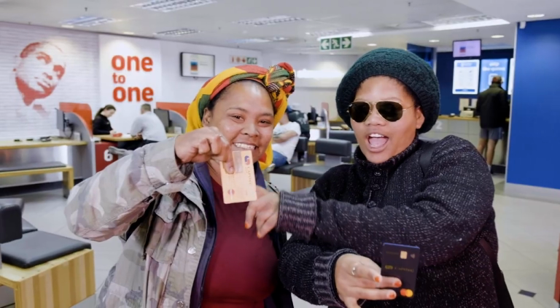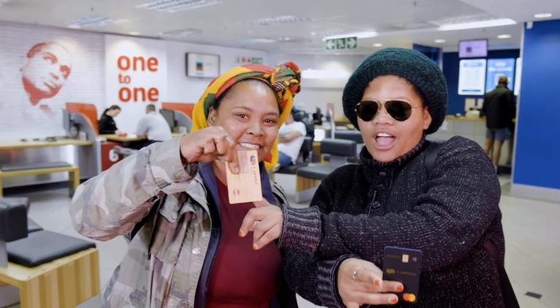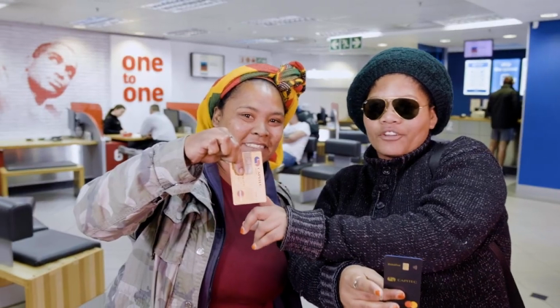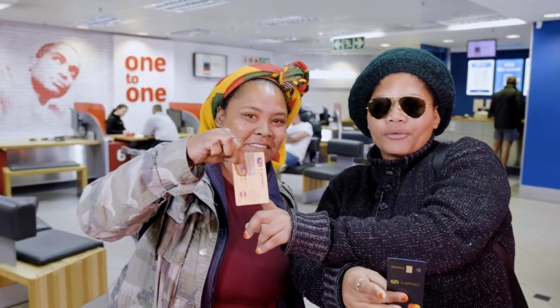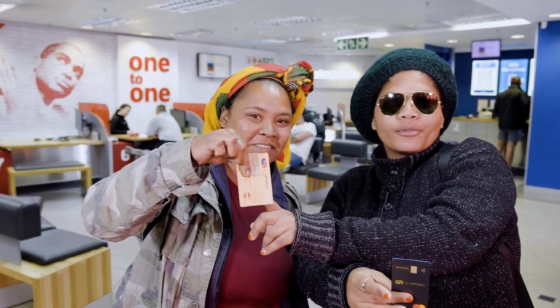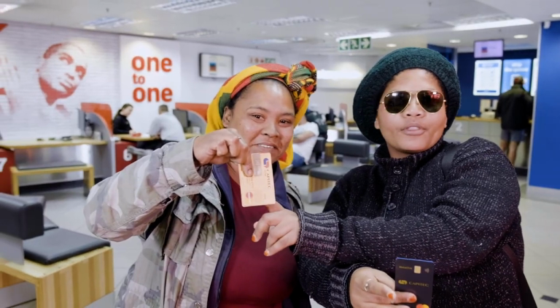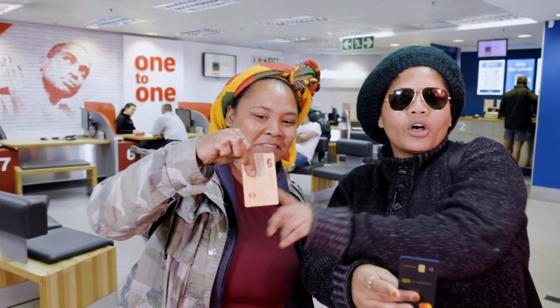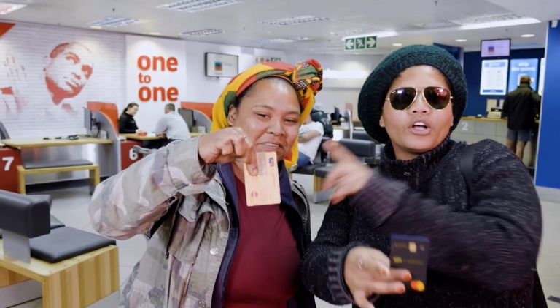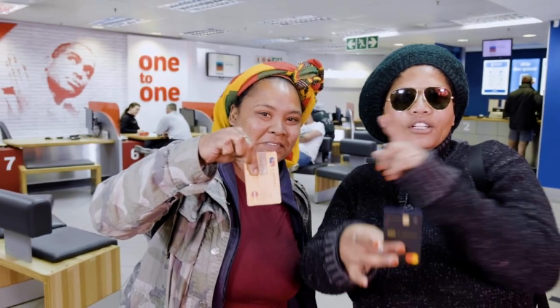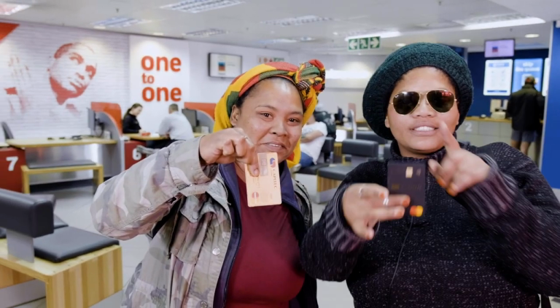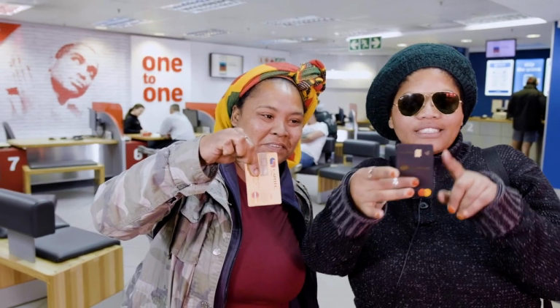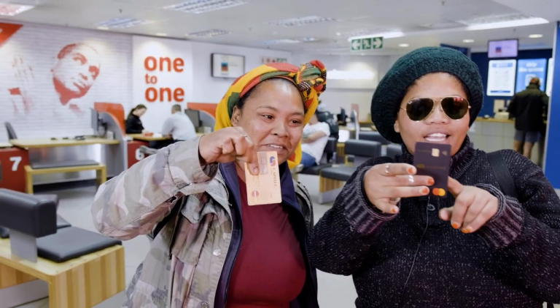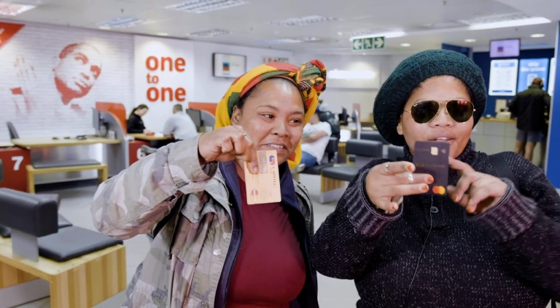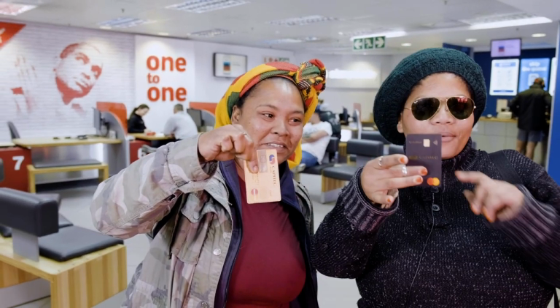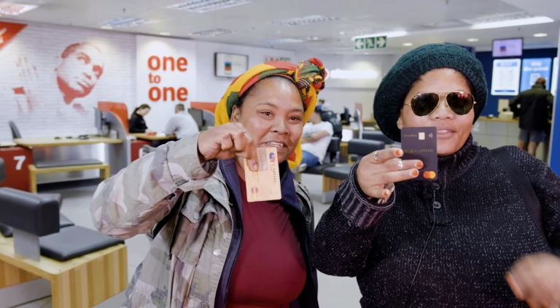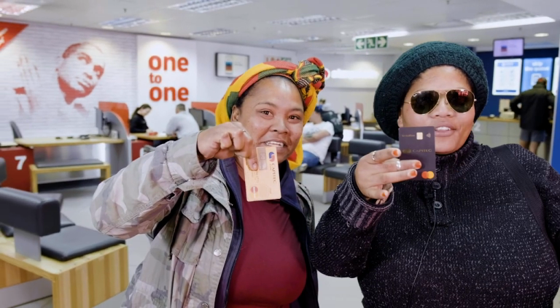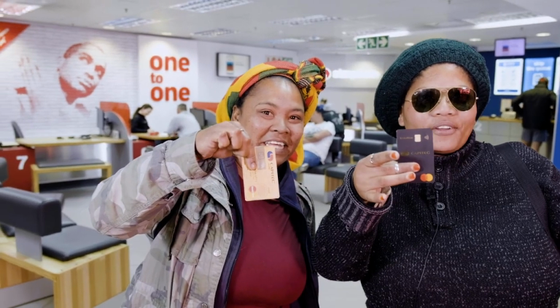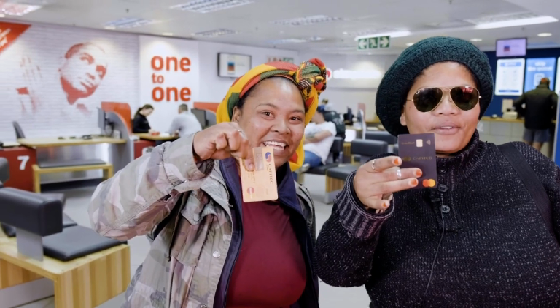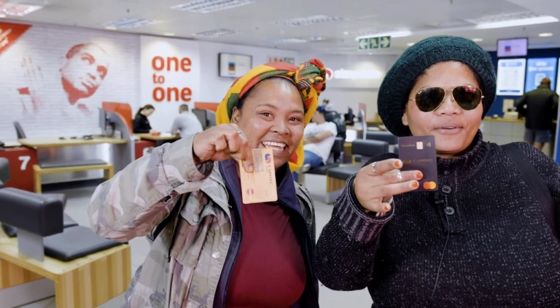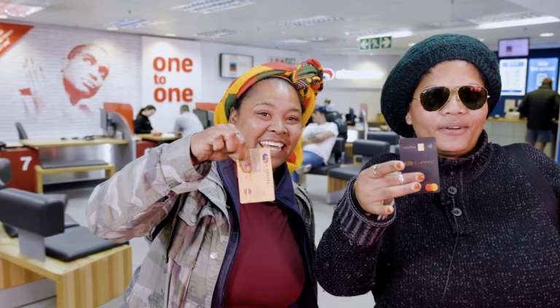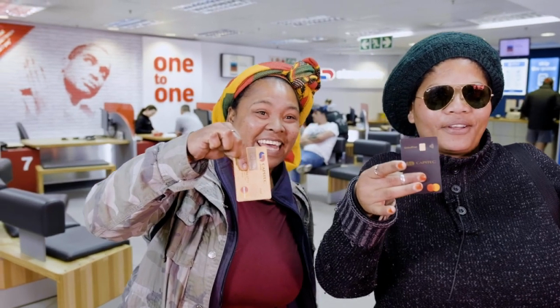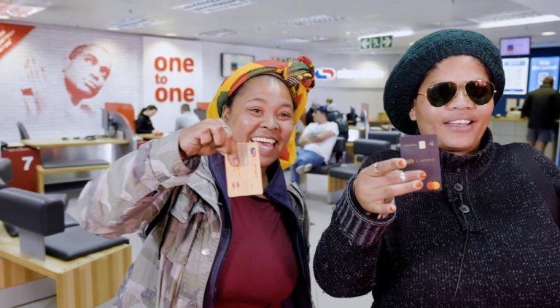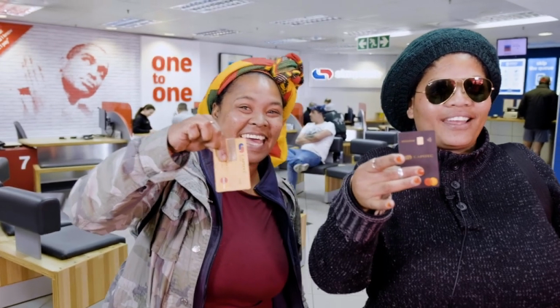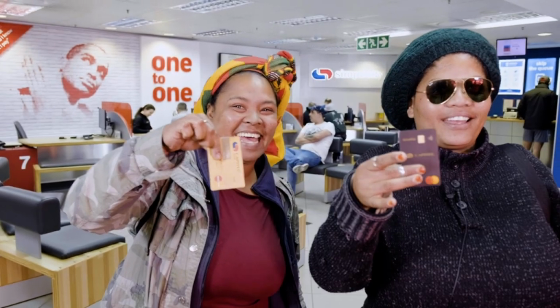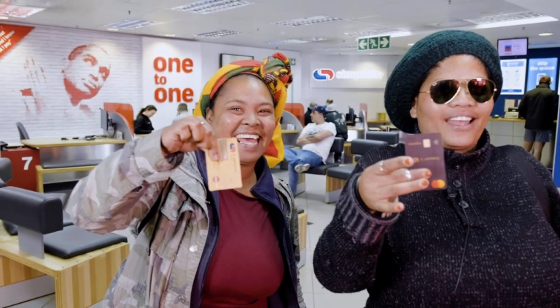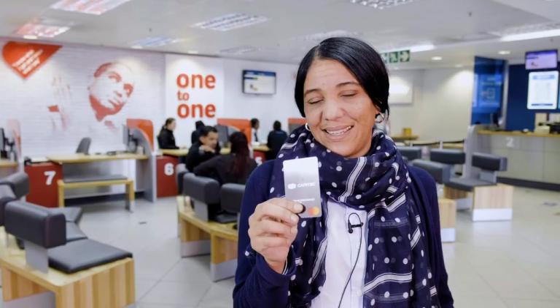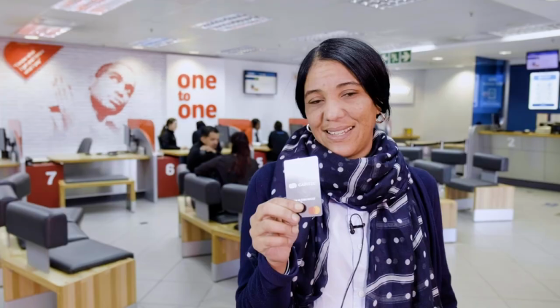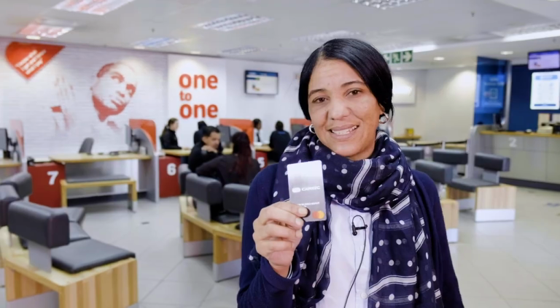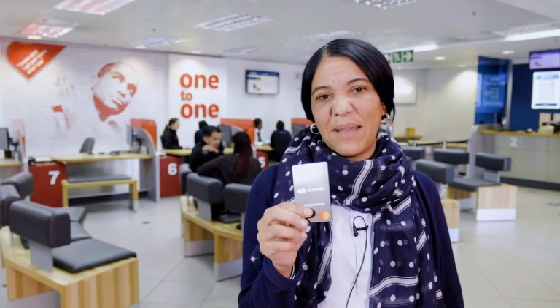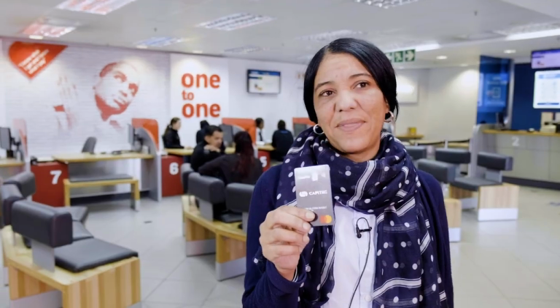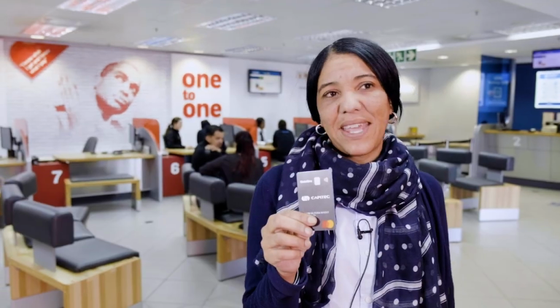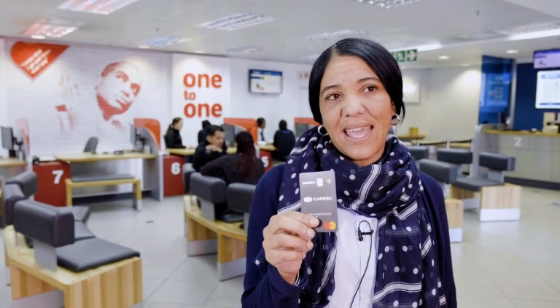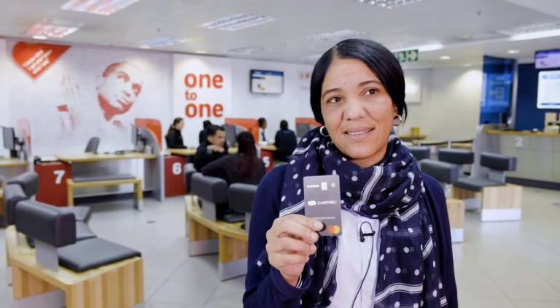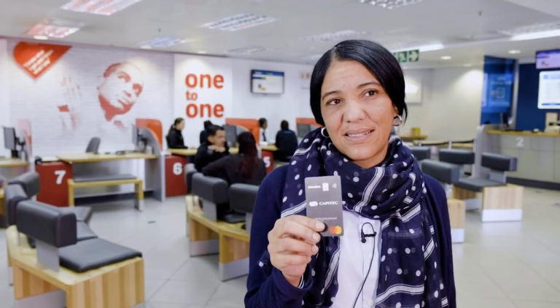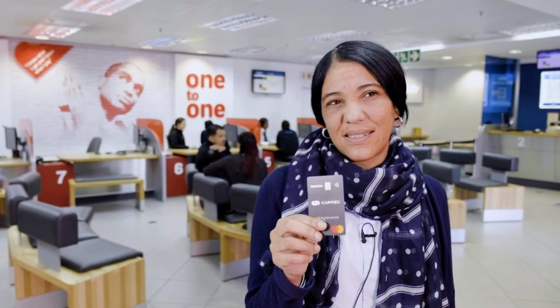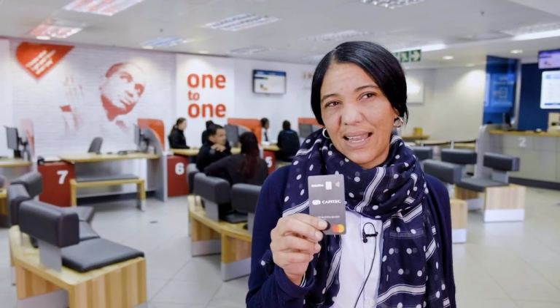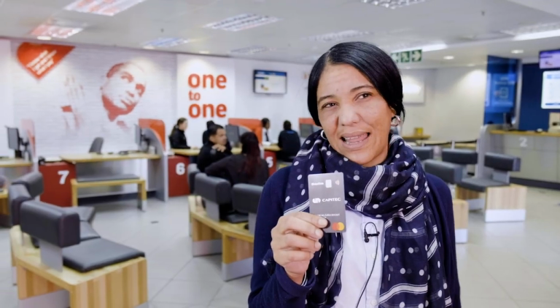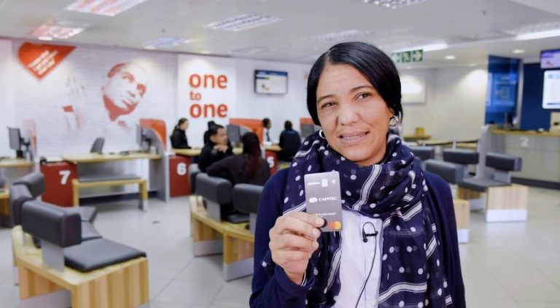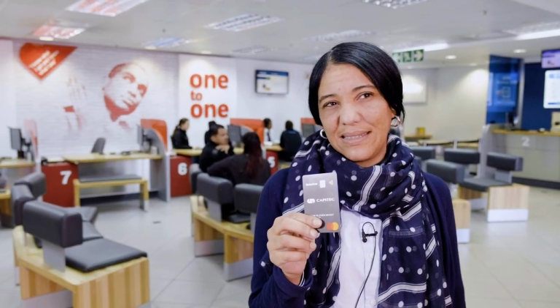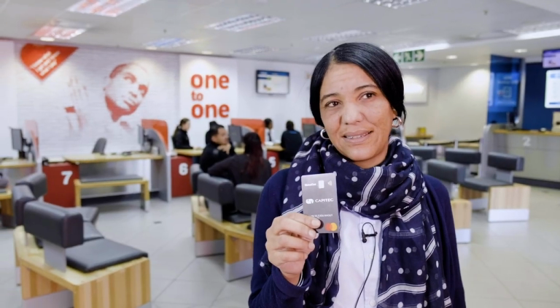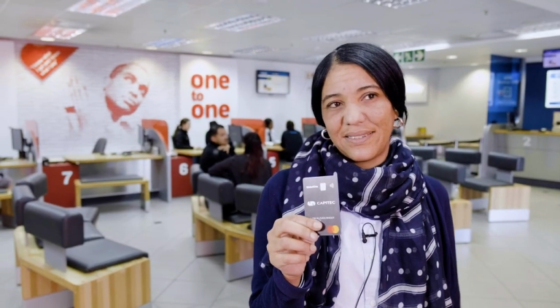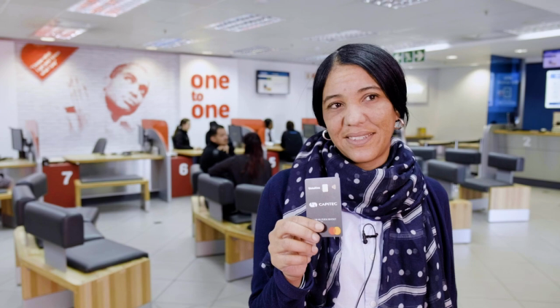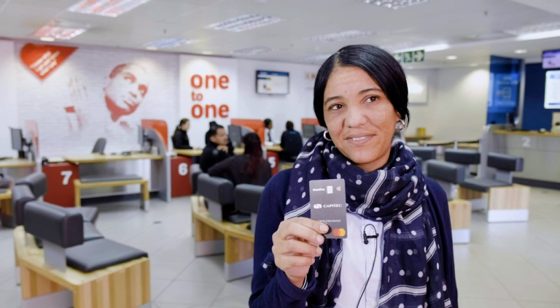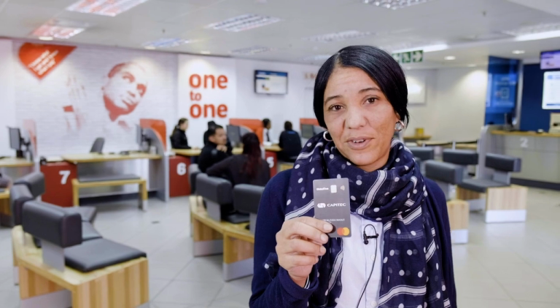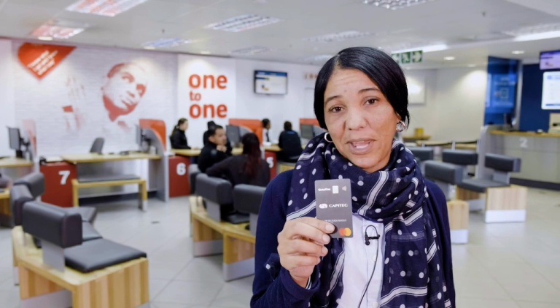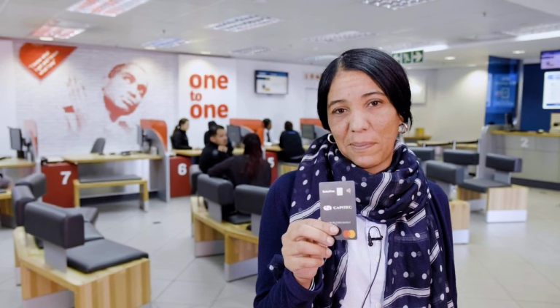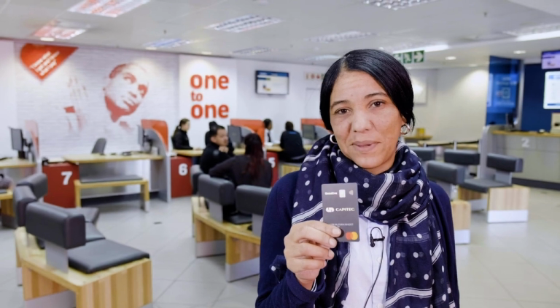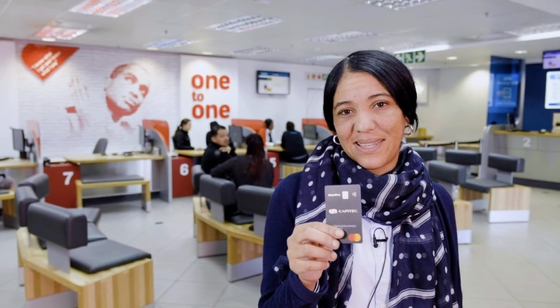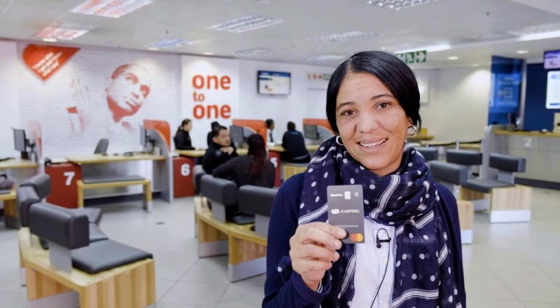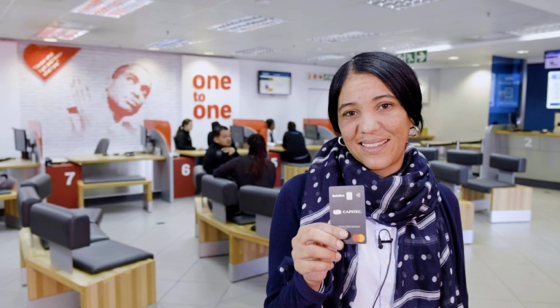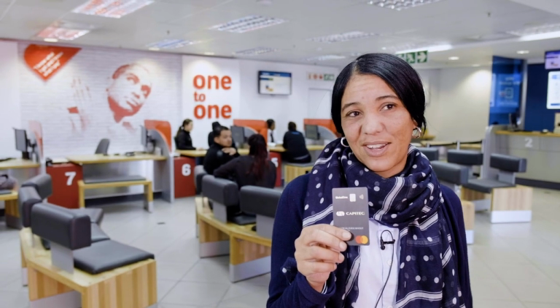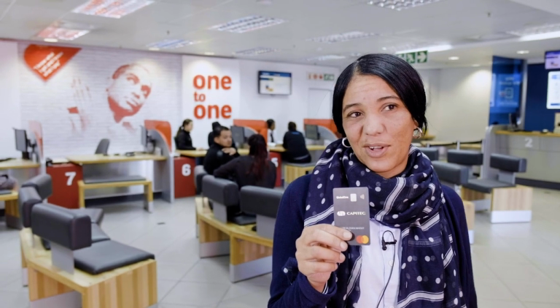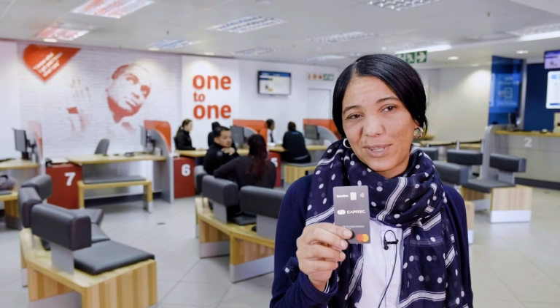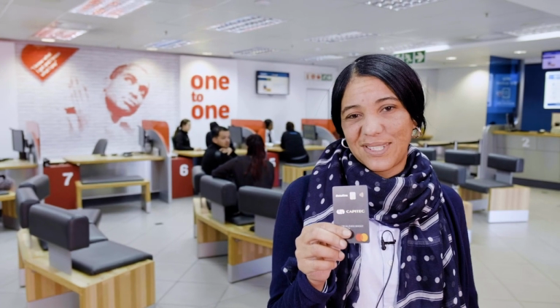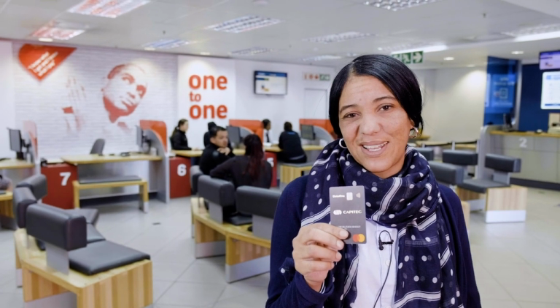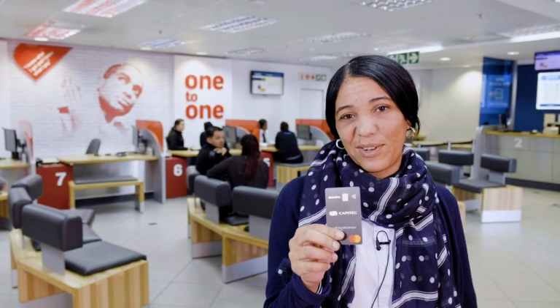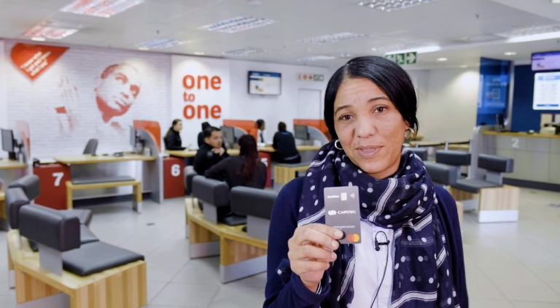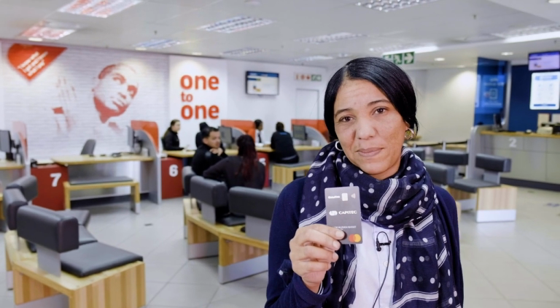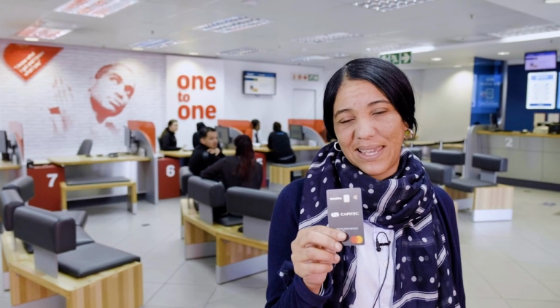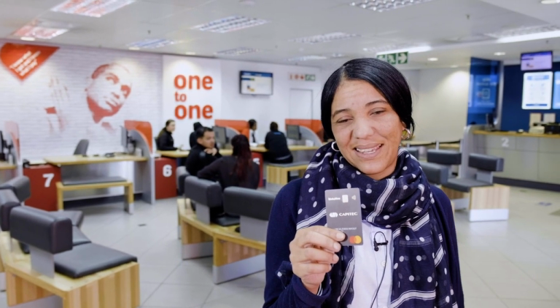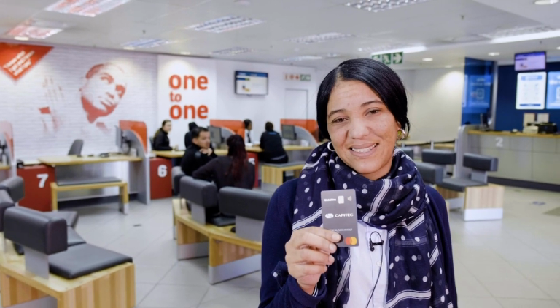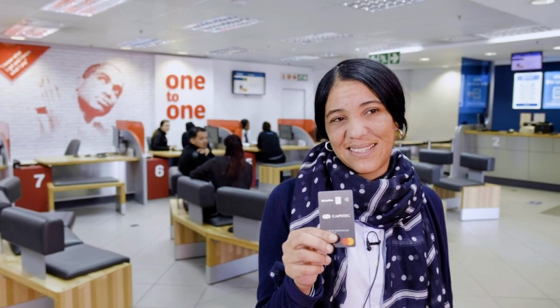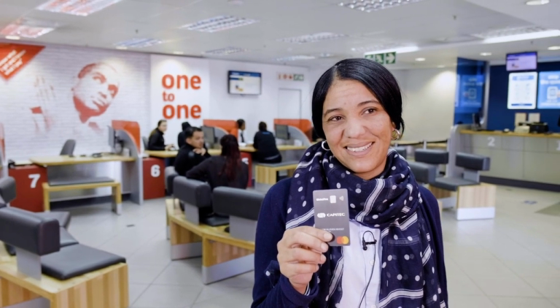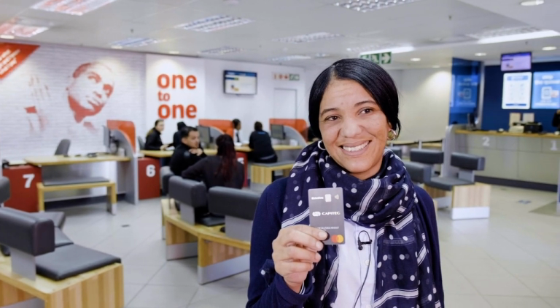Out with the old, in with the new. It's something else. It's classic for Capitec. The gold is out, the black is in.